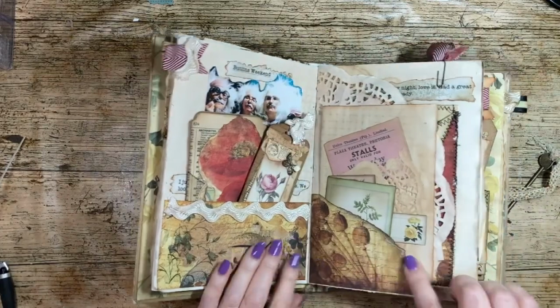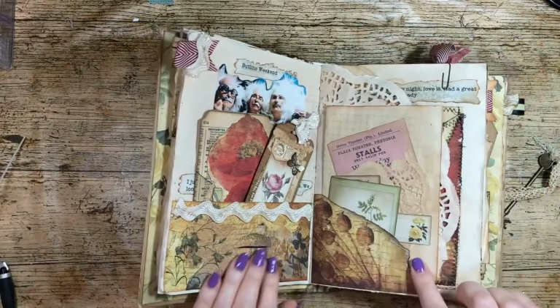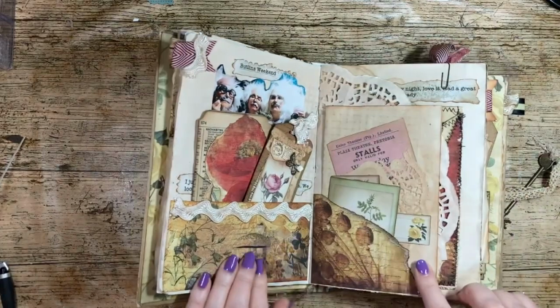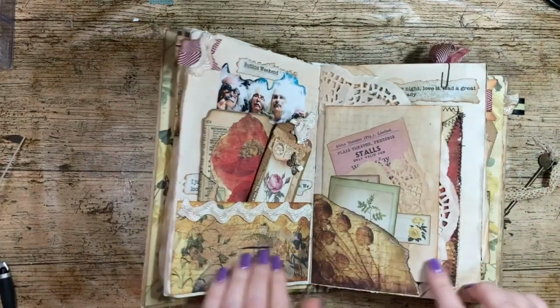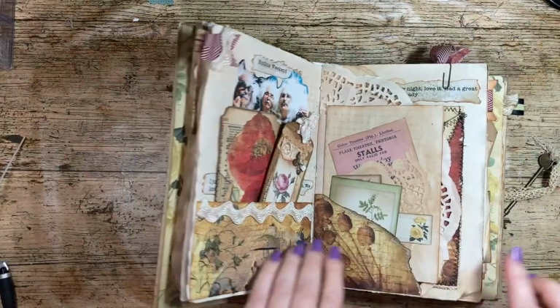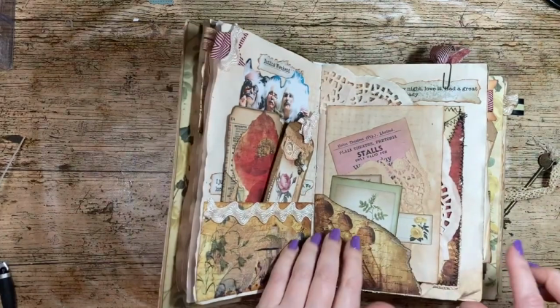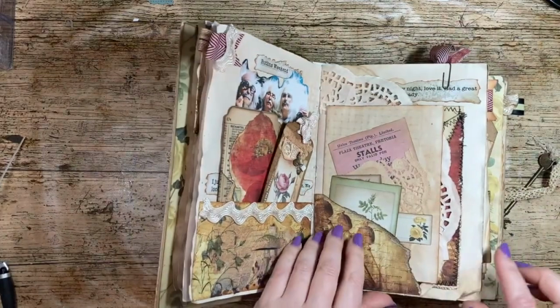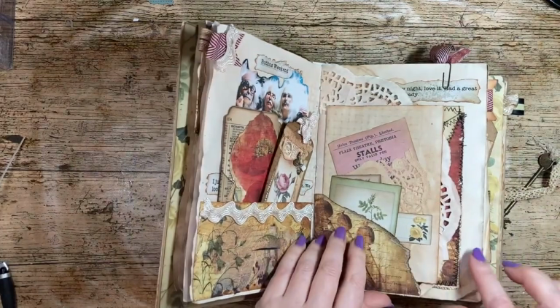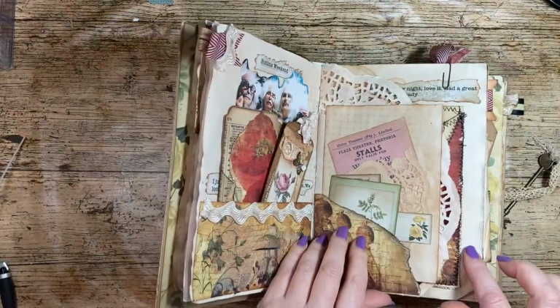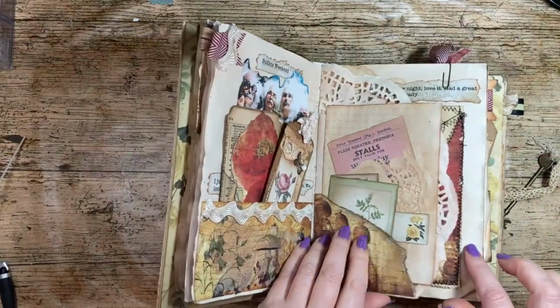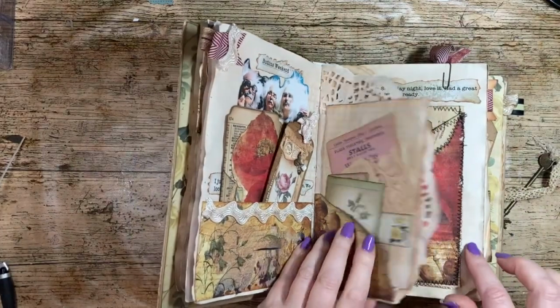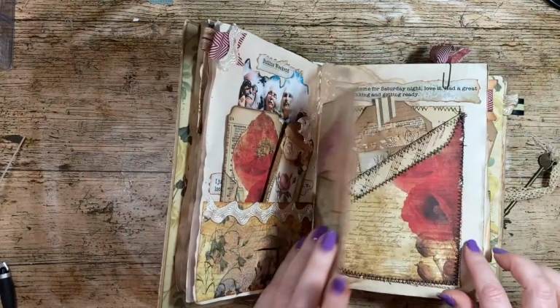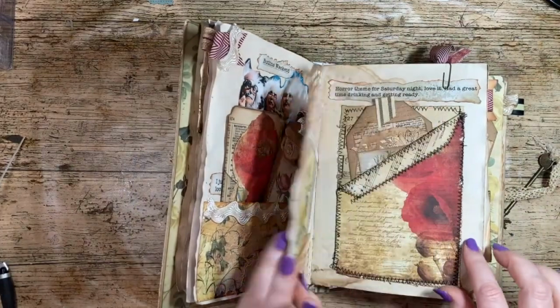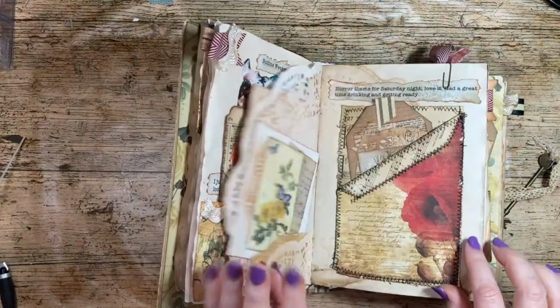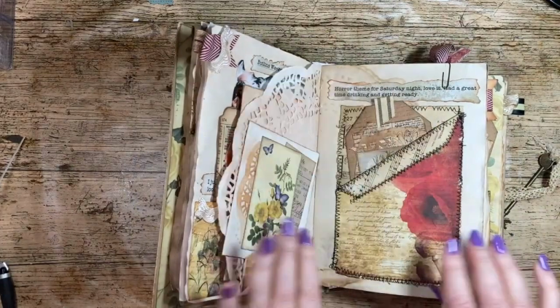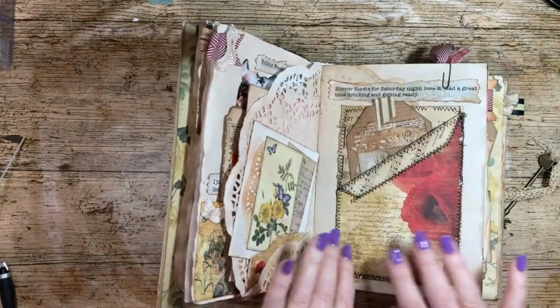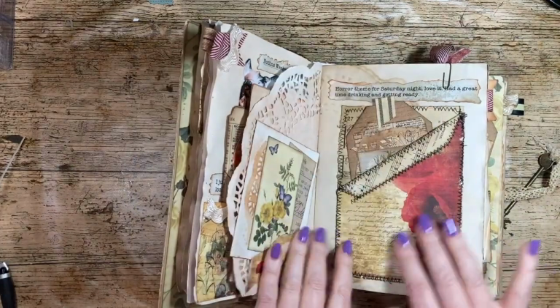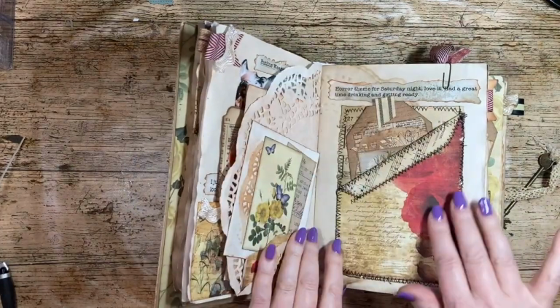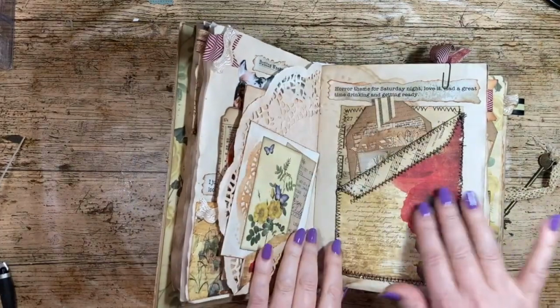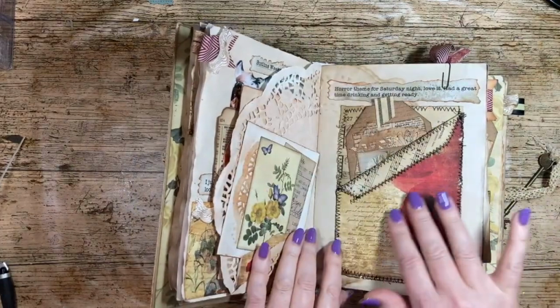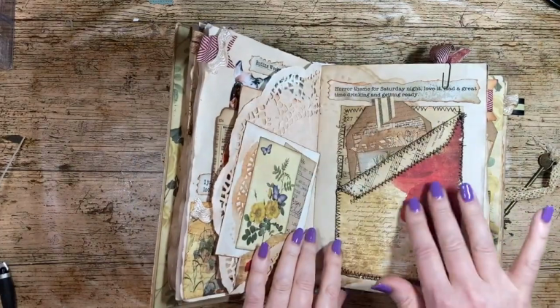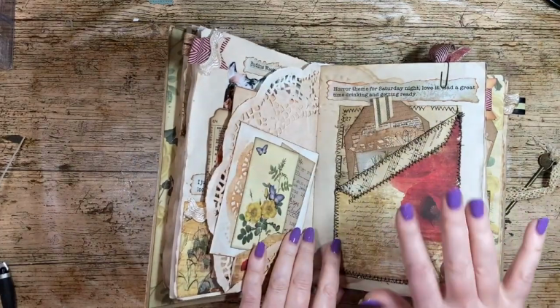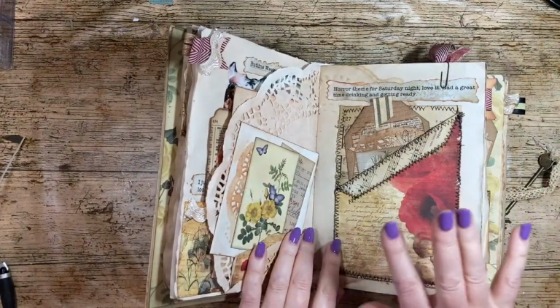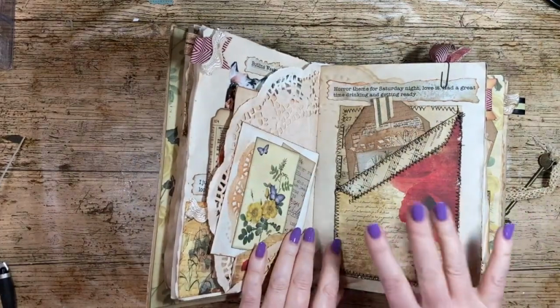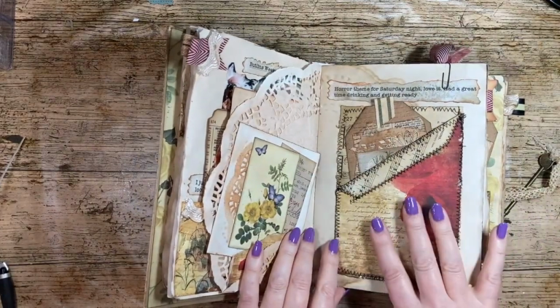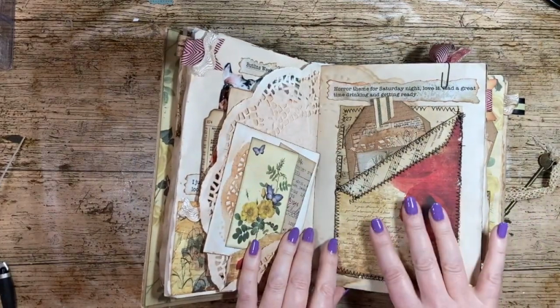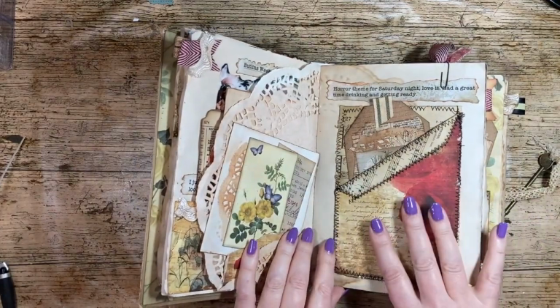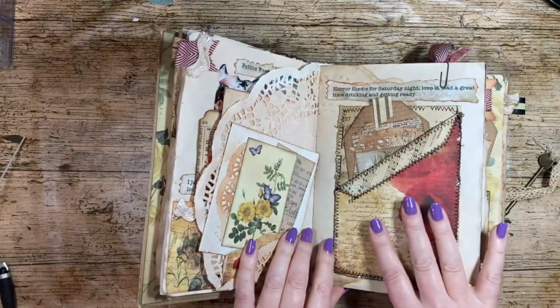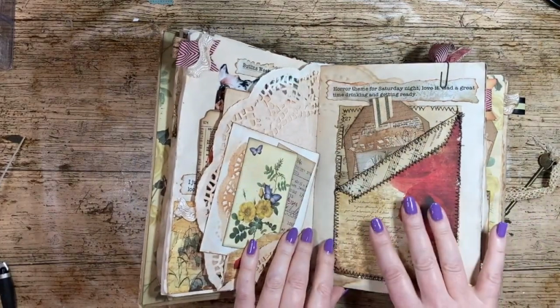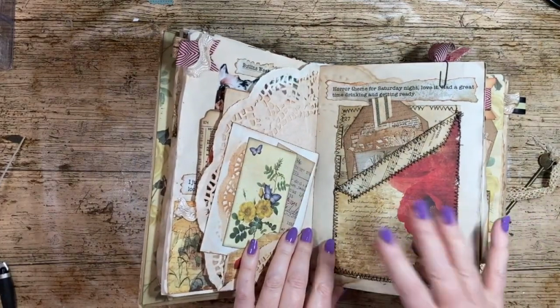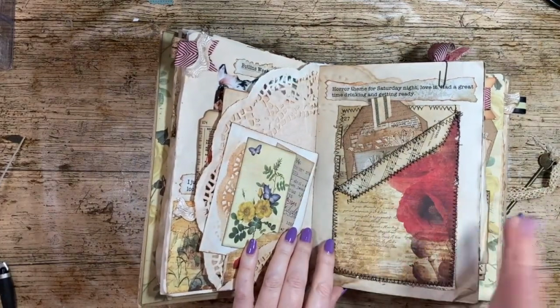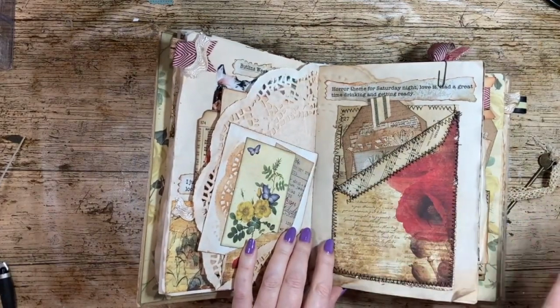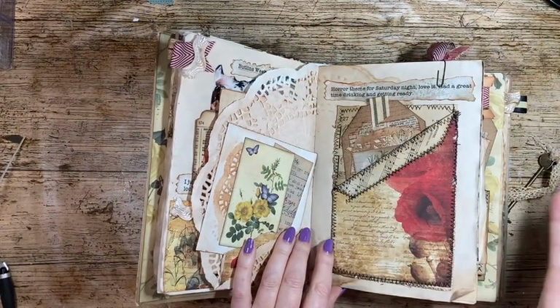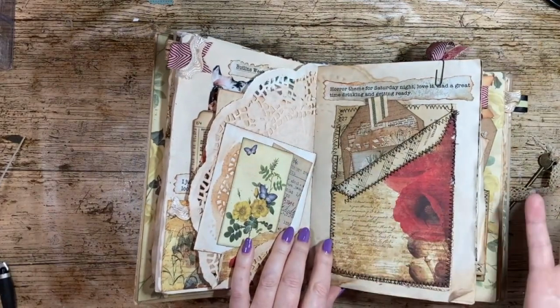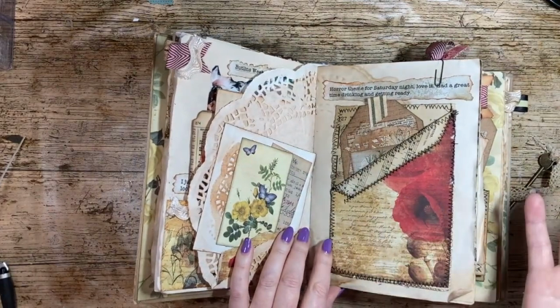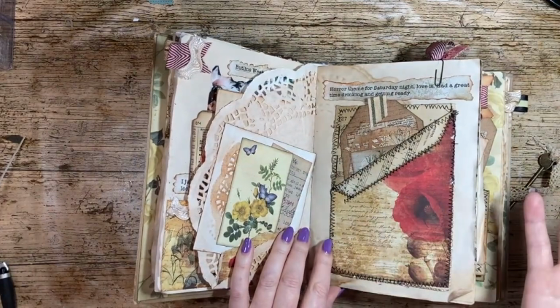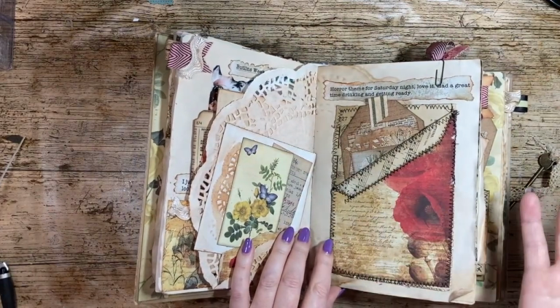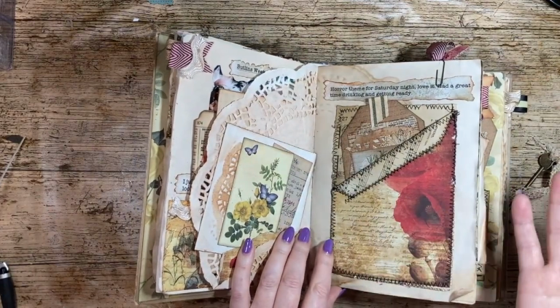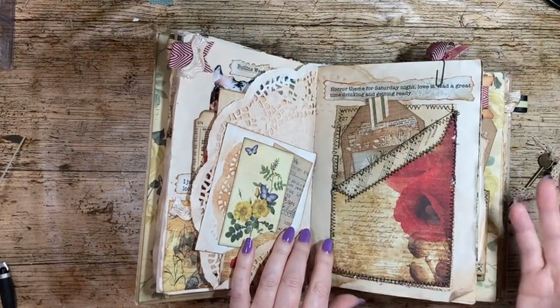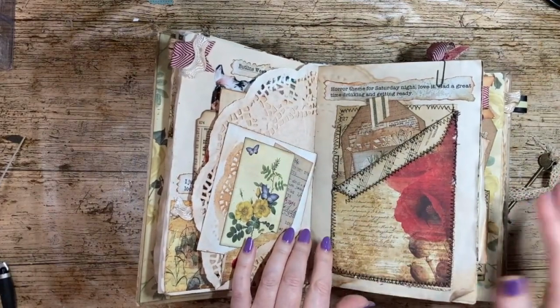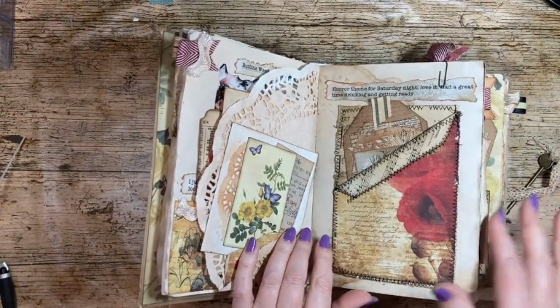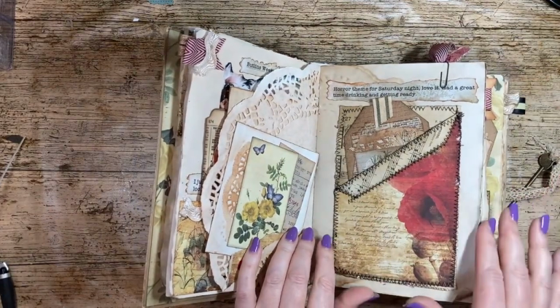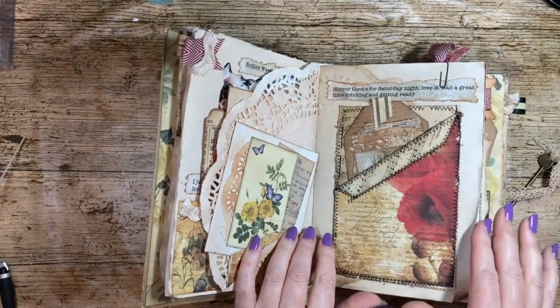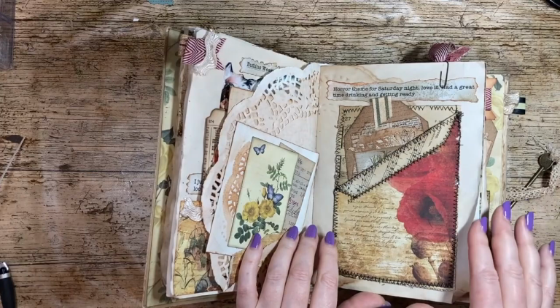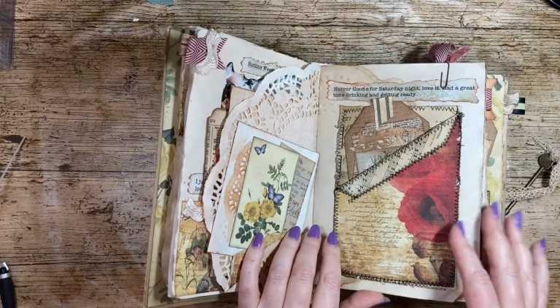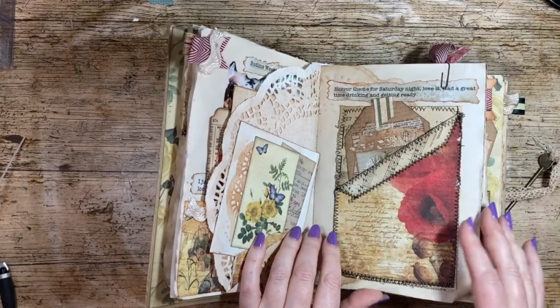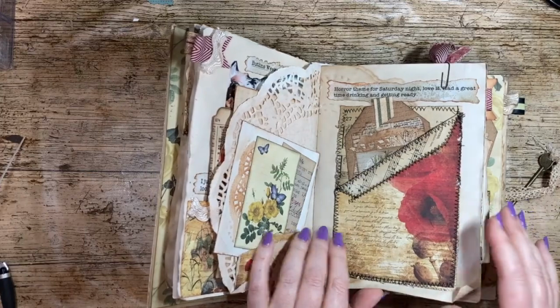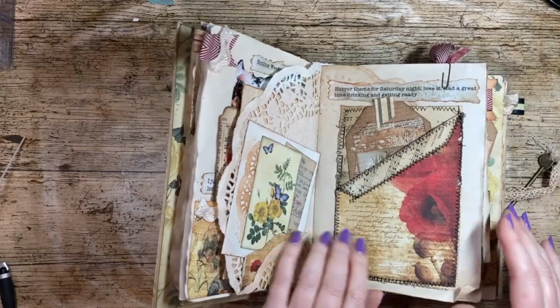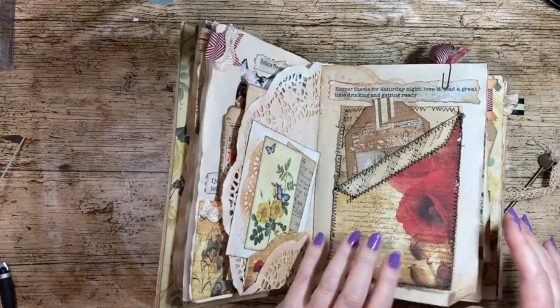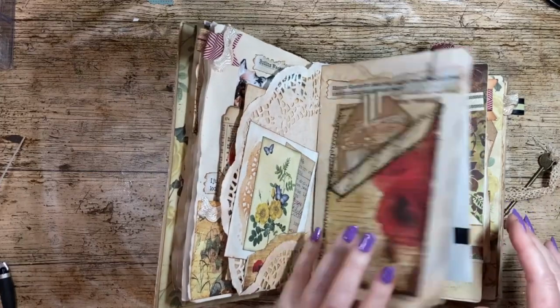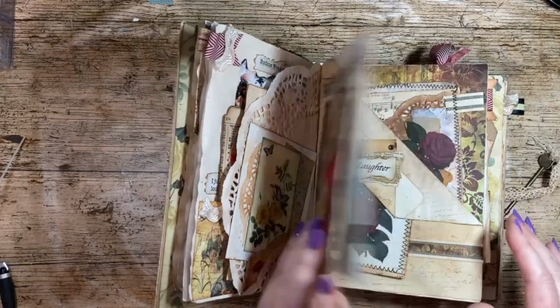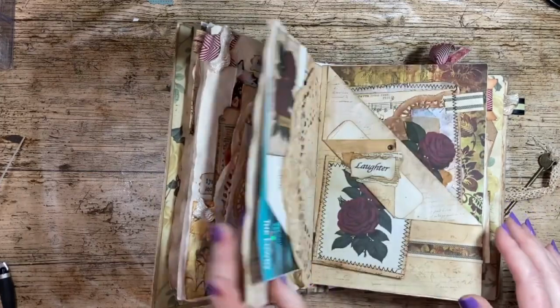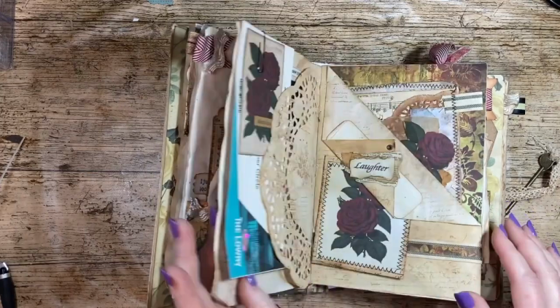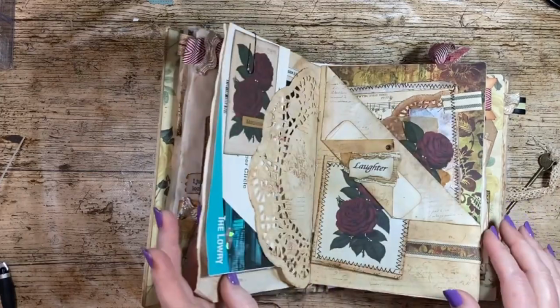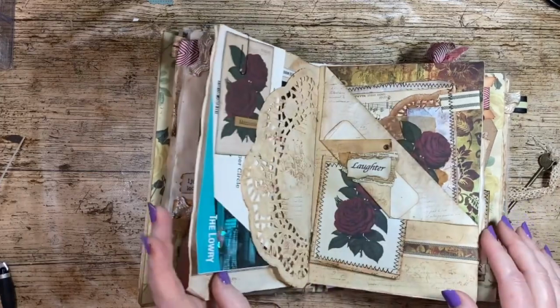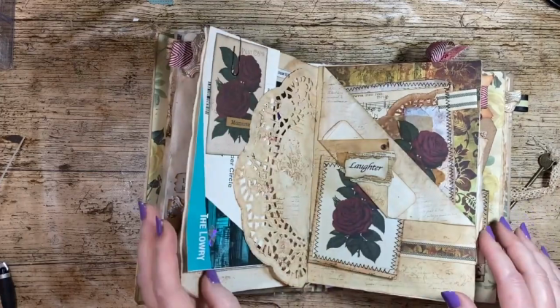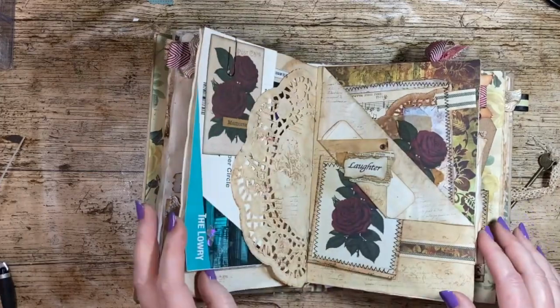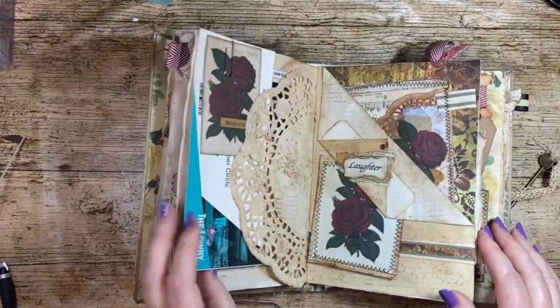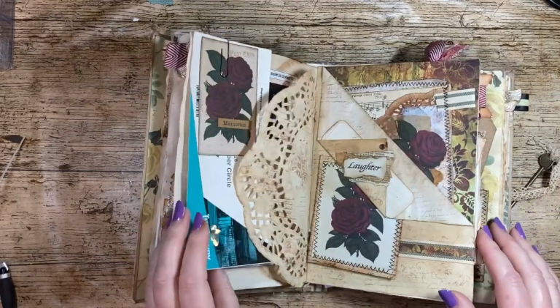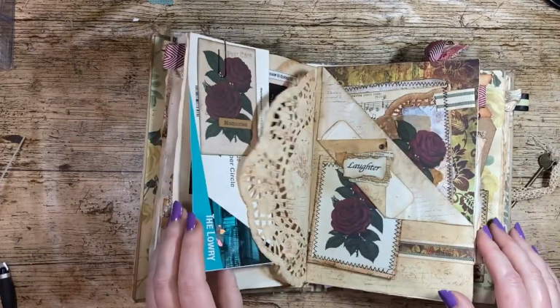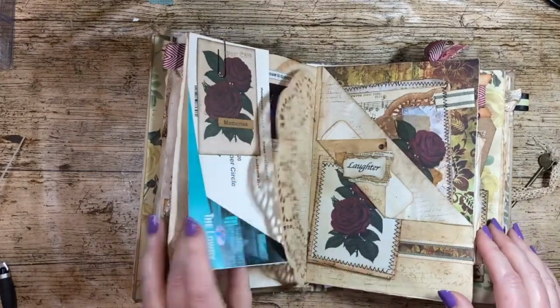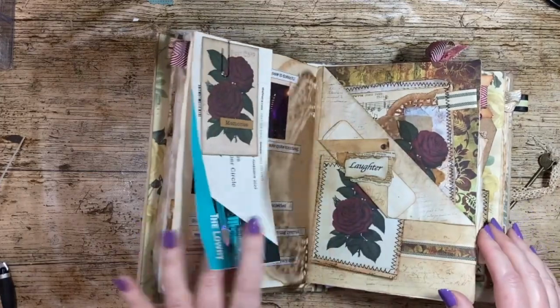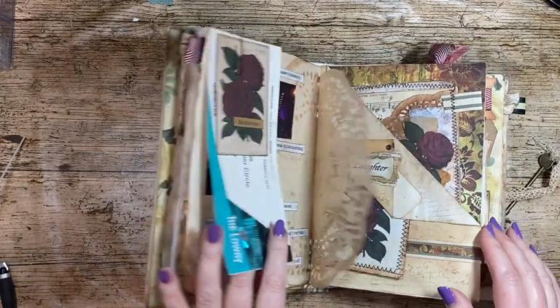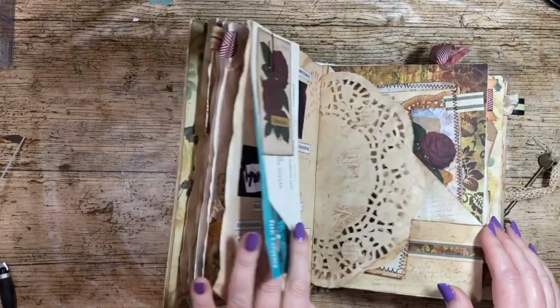Some more book page there — a good way of using up your old papers that you might never use again.